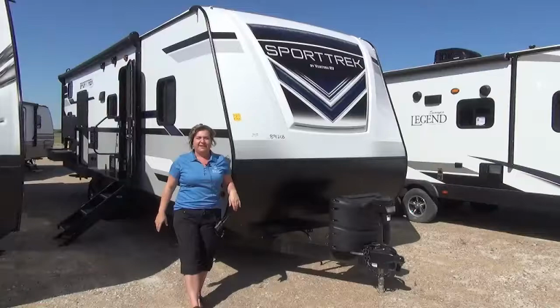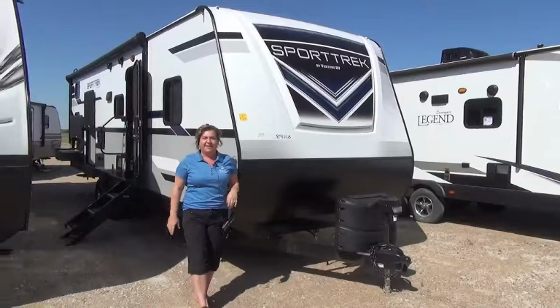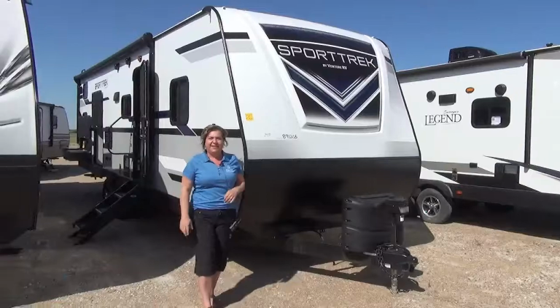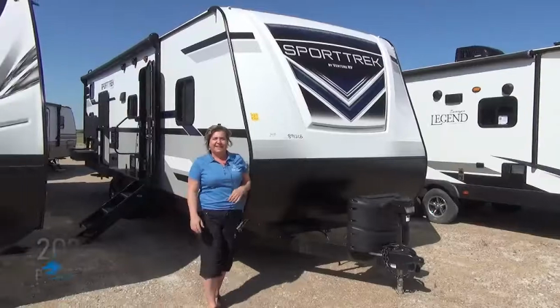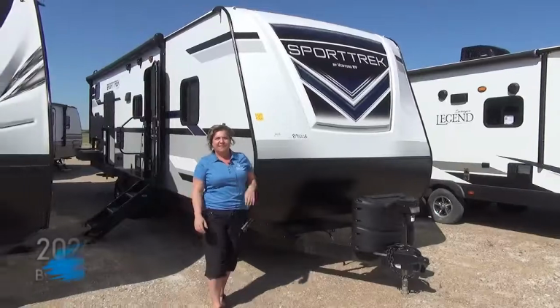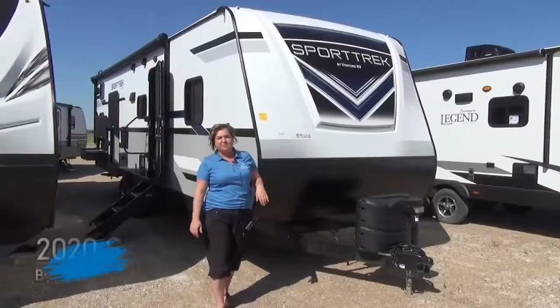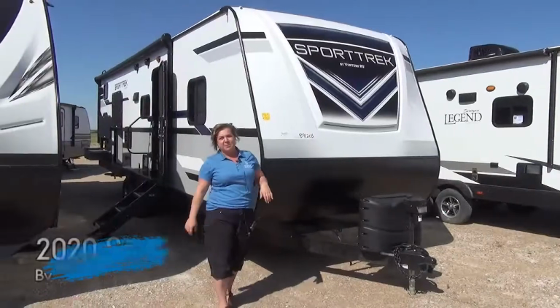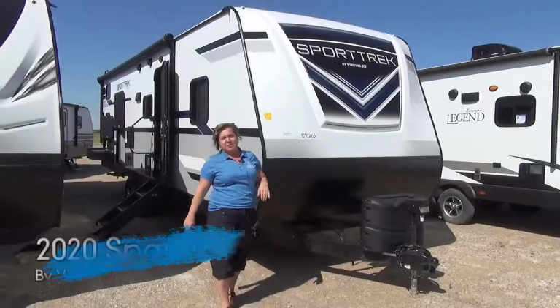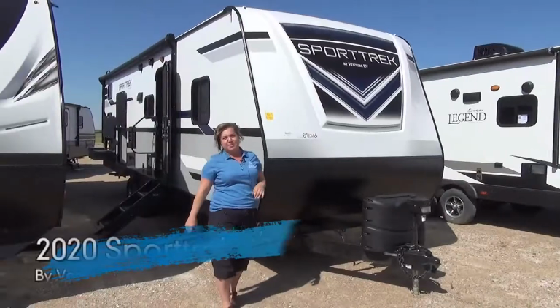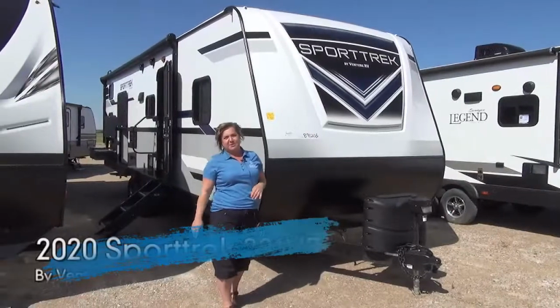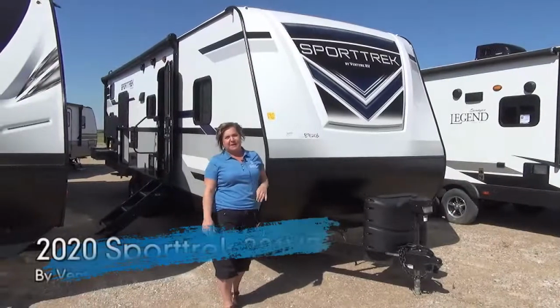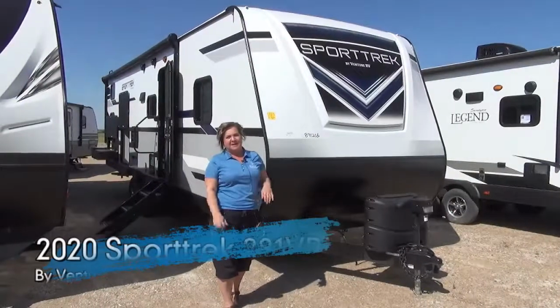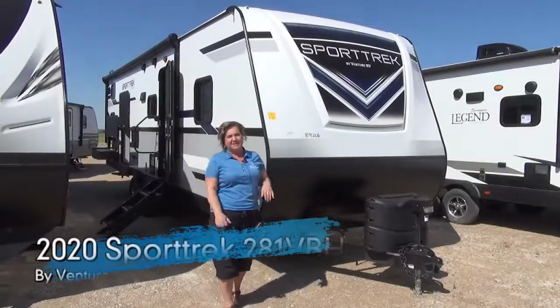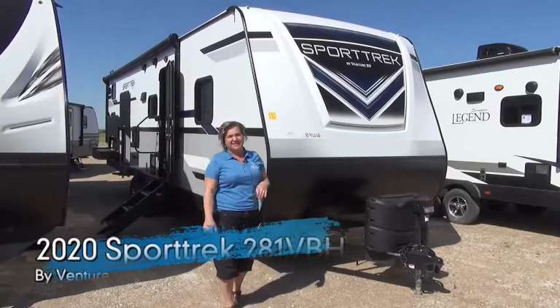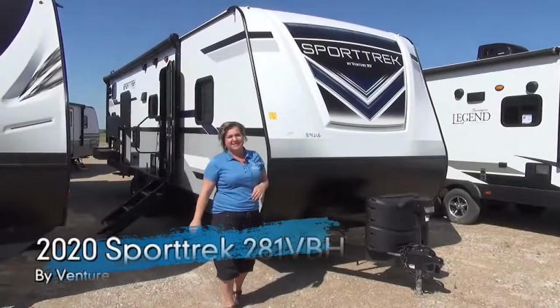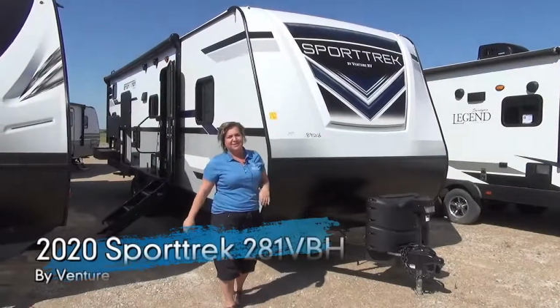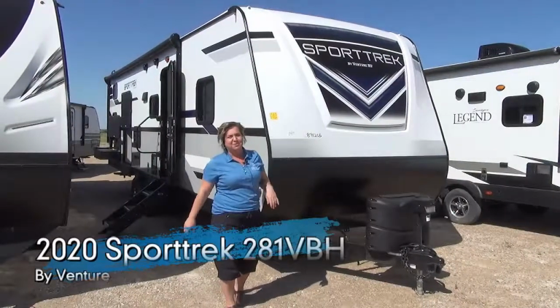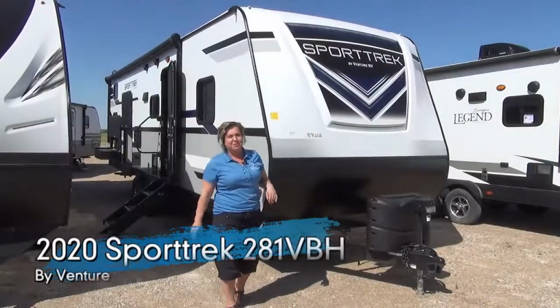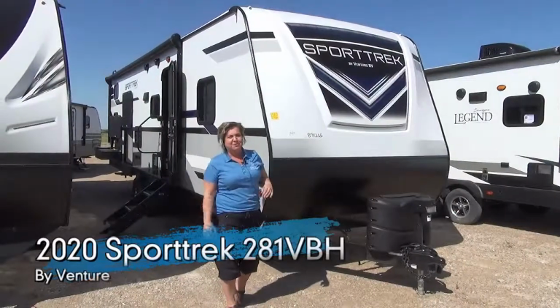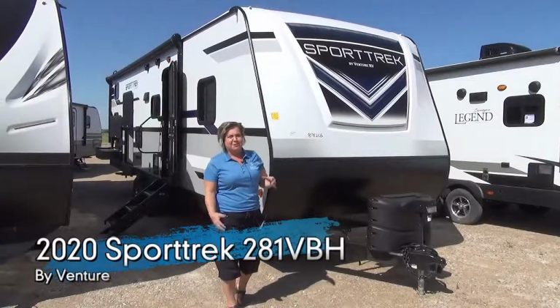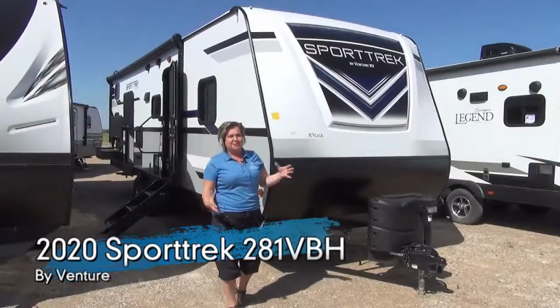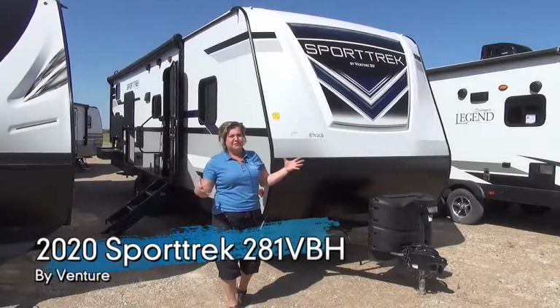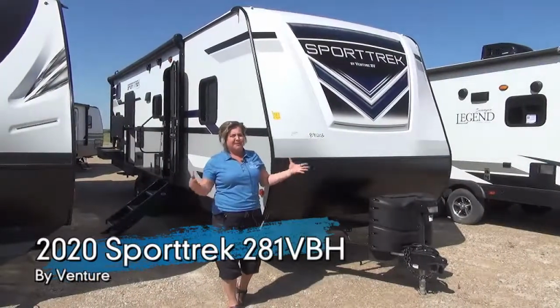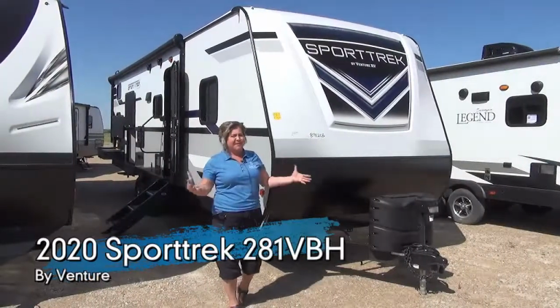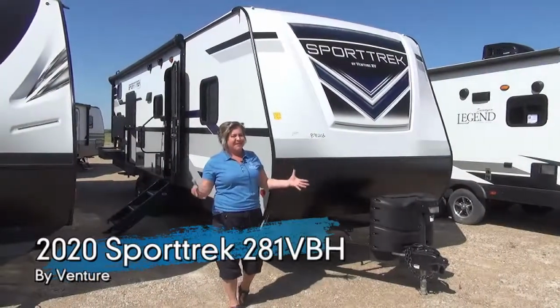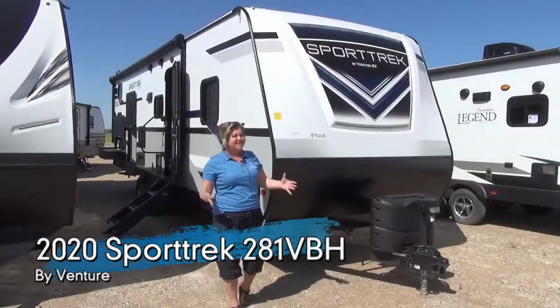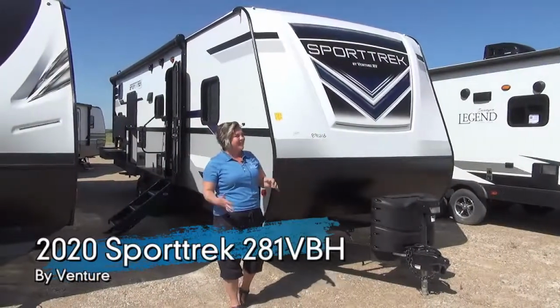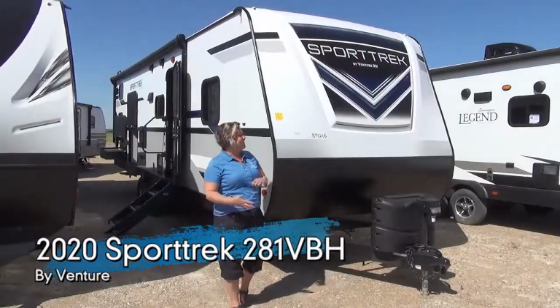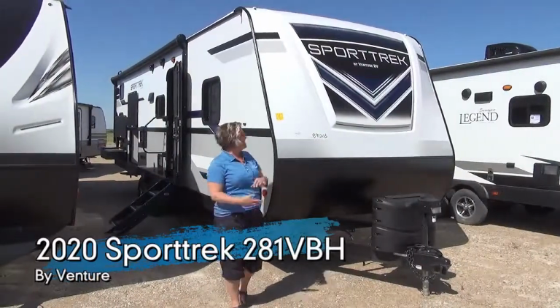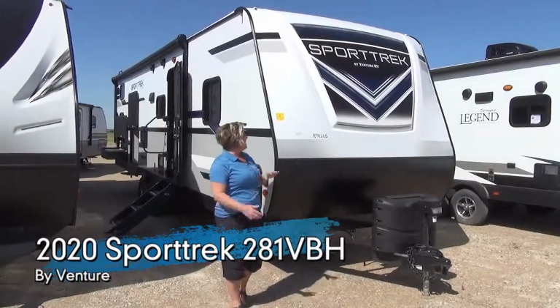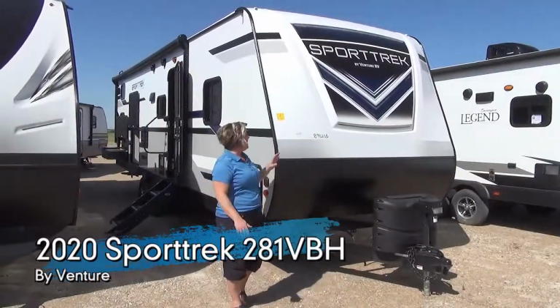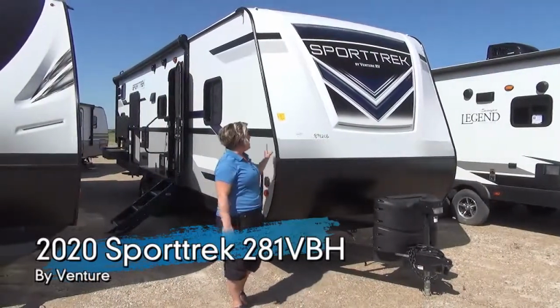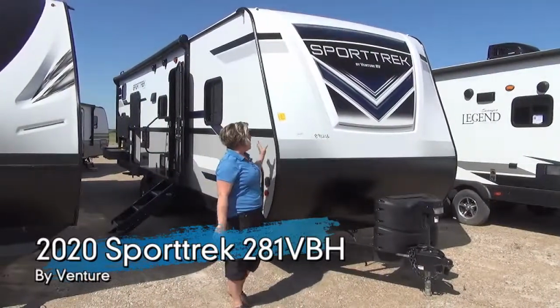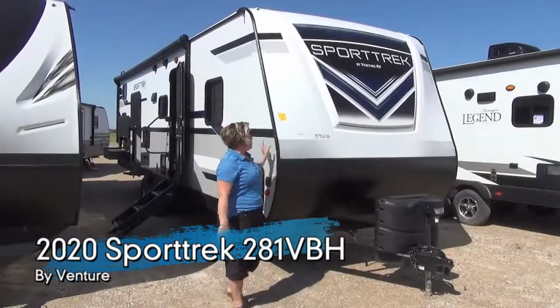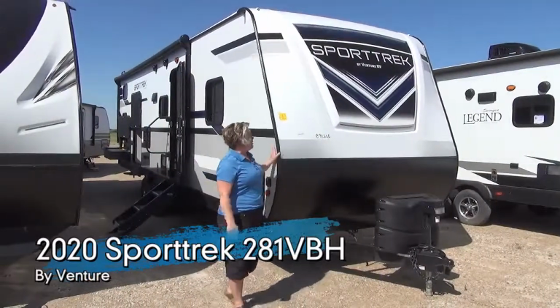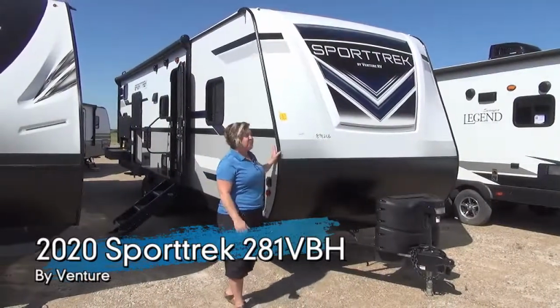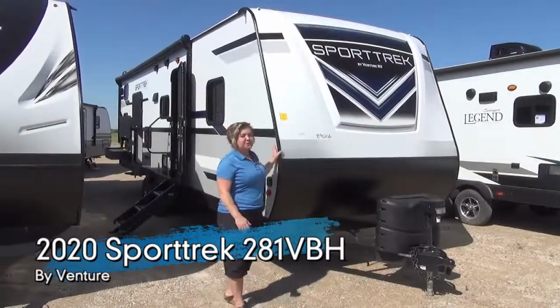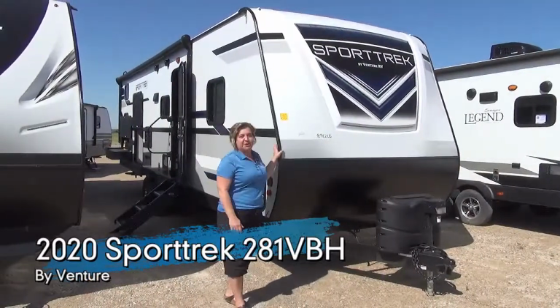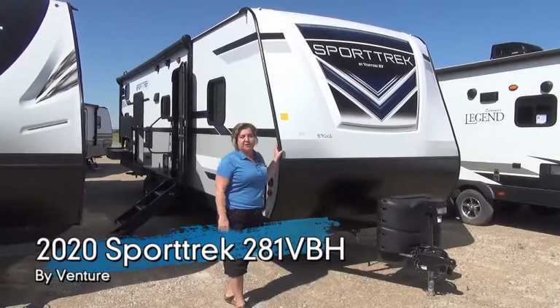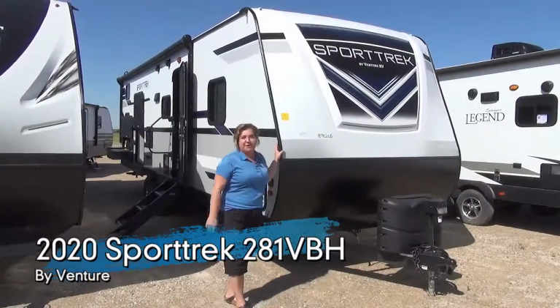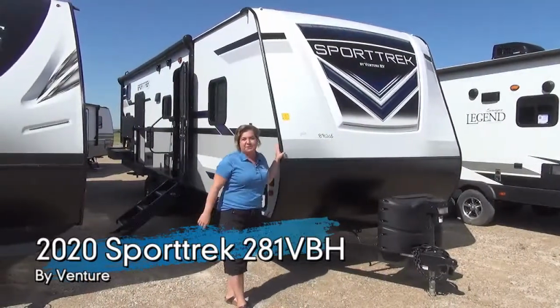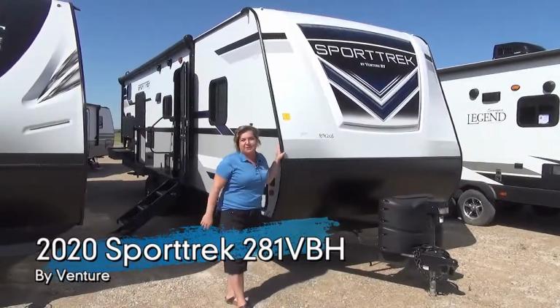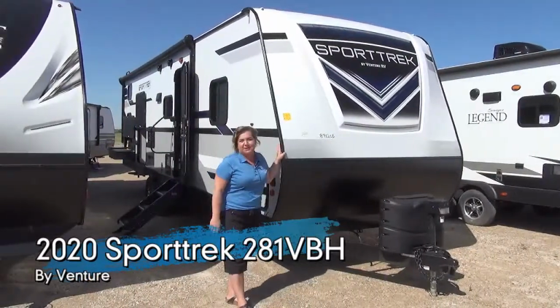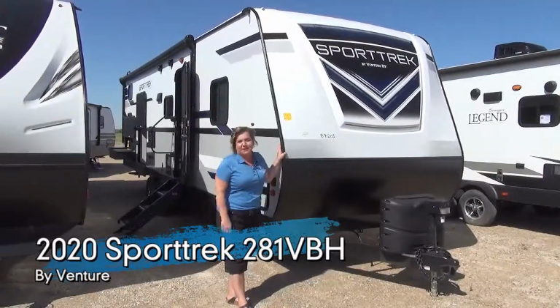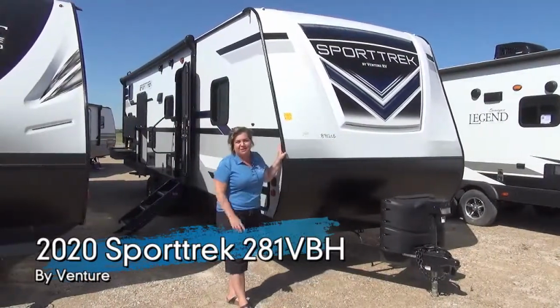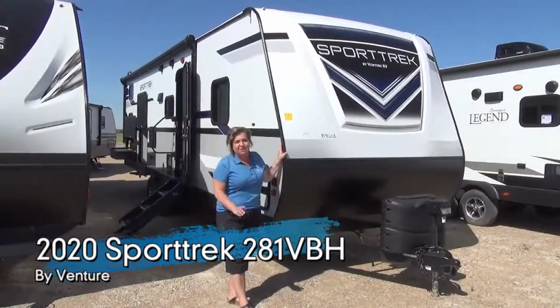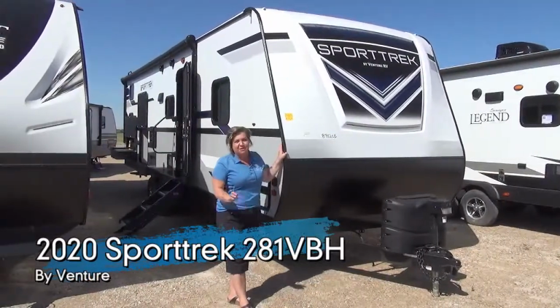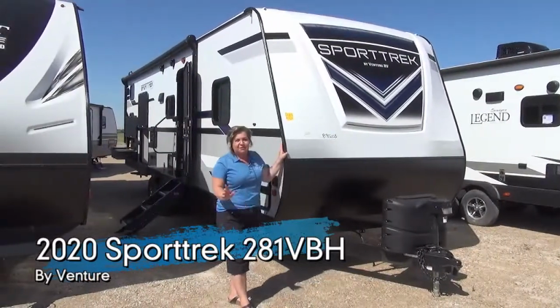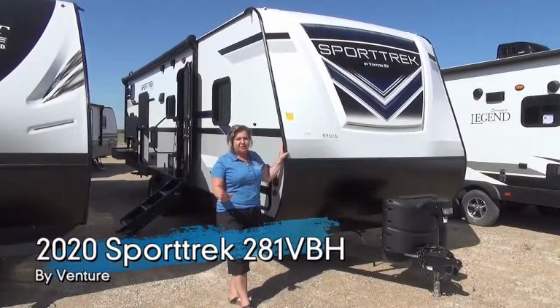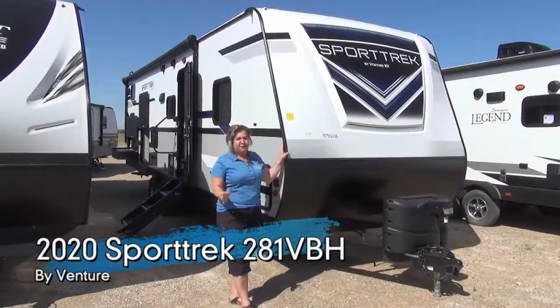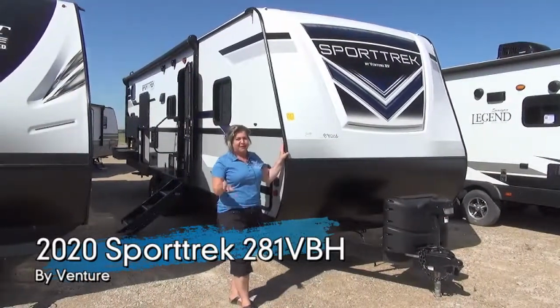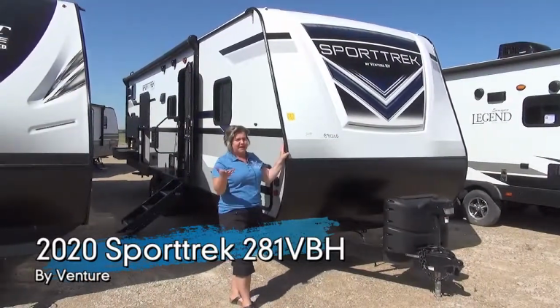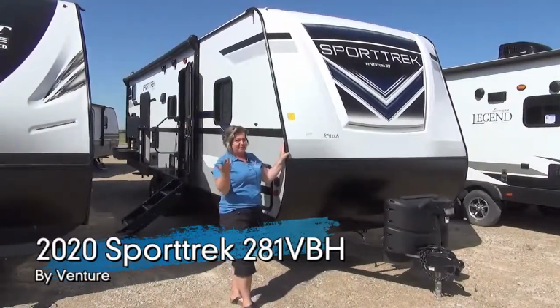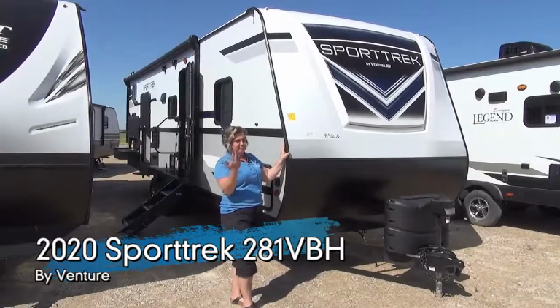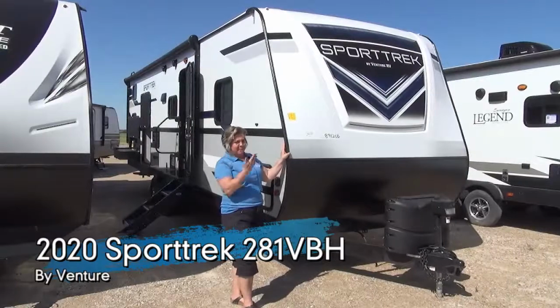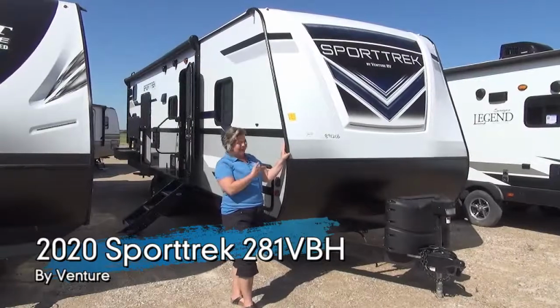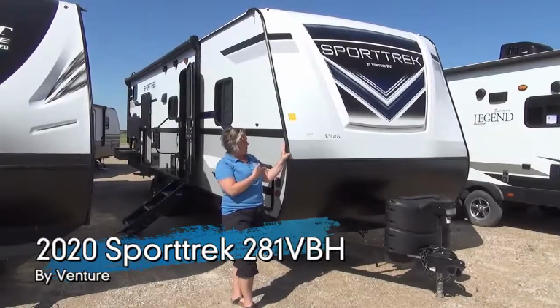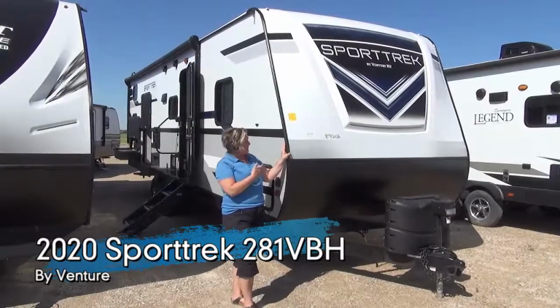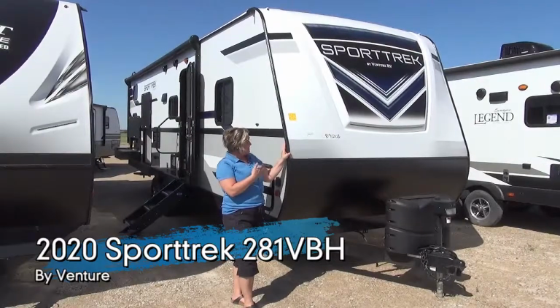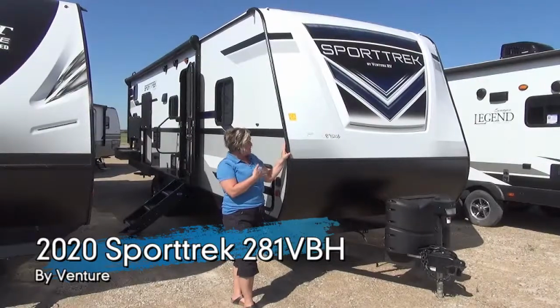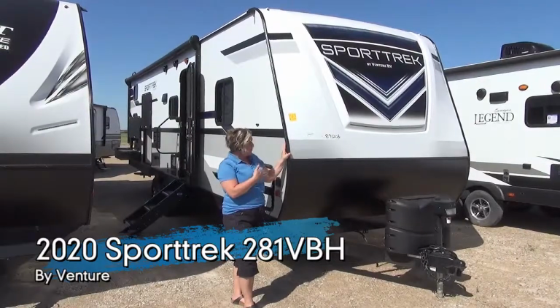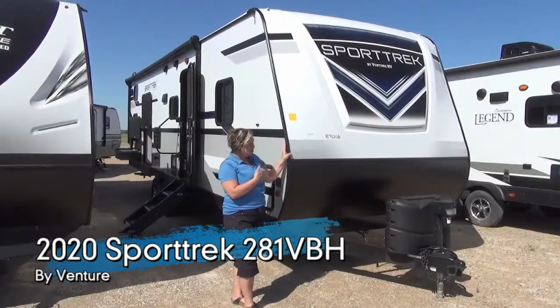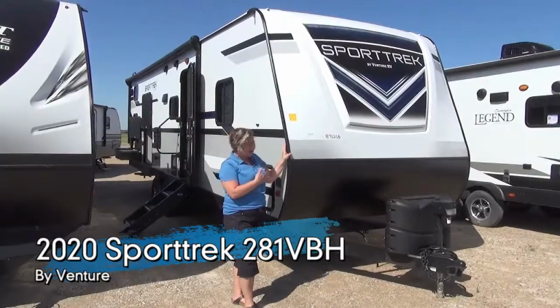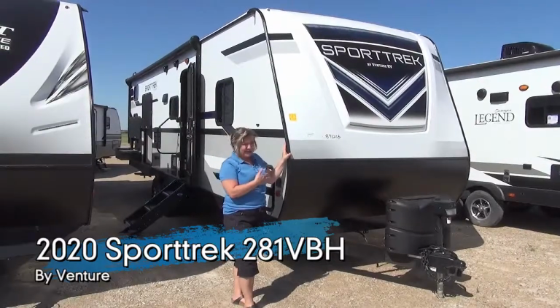Hey guys, Marie with Minard's Leisure World. Beautiful sunny day today. We're going to do a quick tour of a new floor plan by Sportrek.